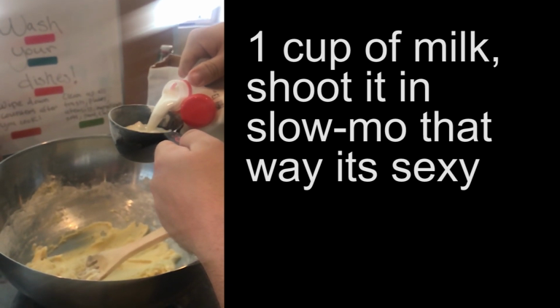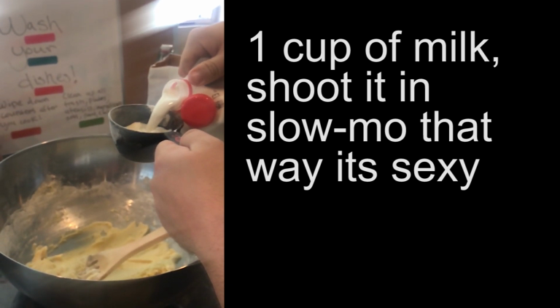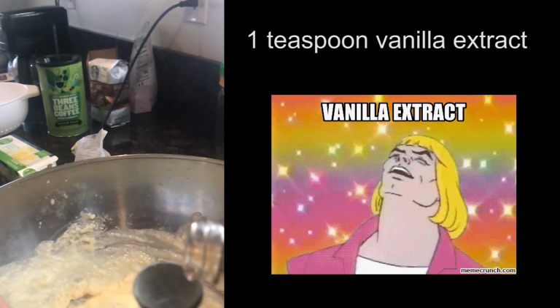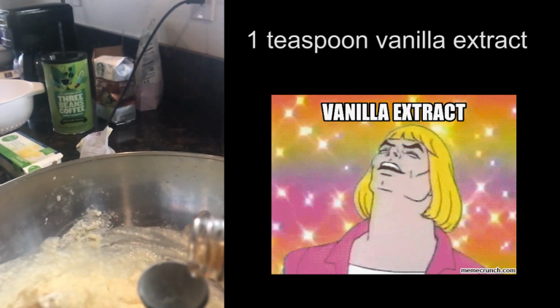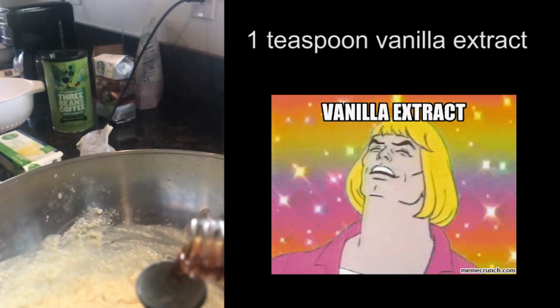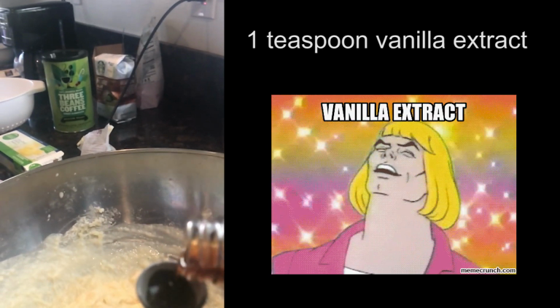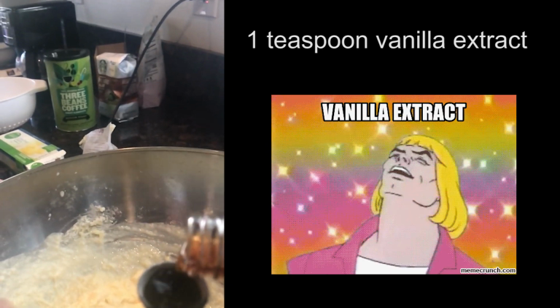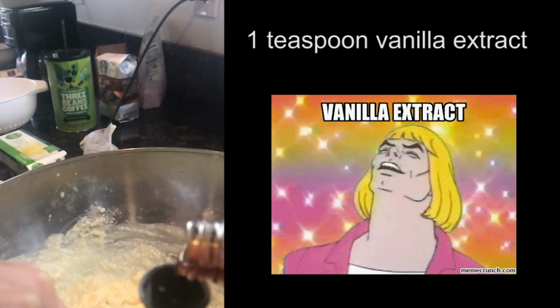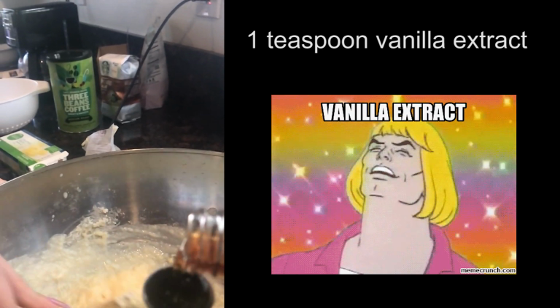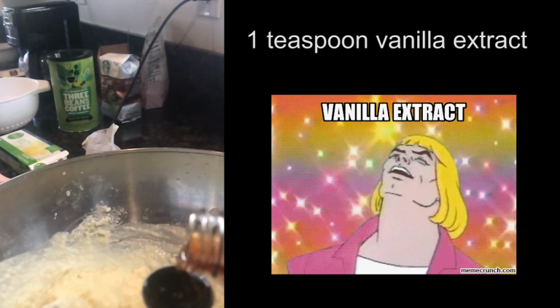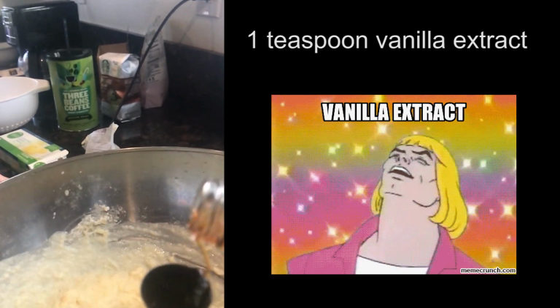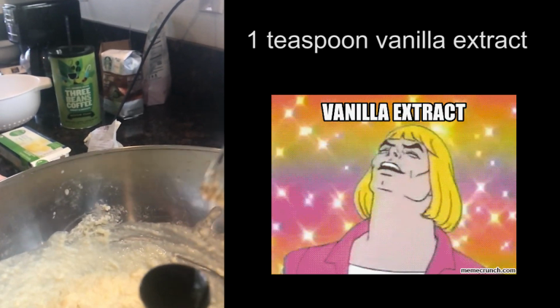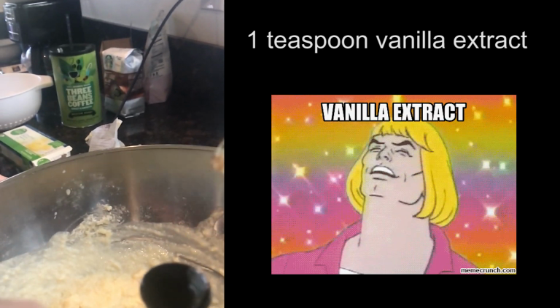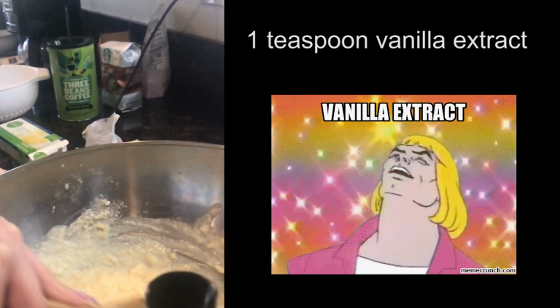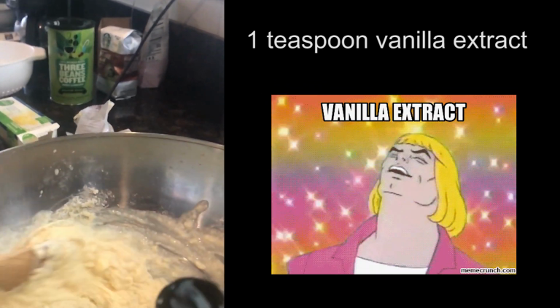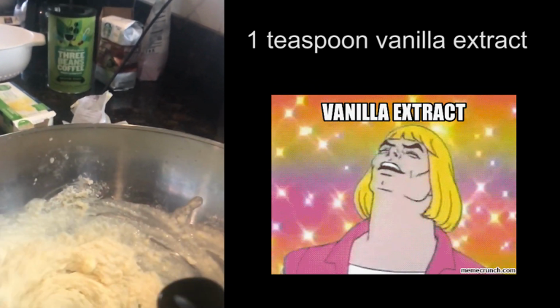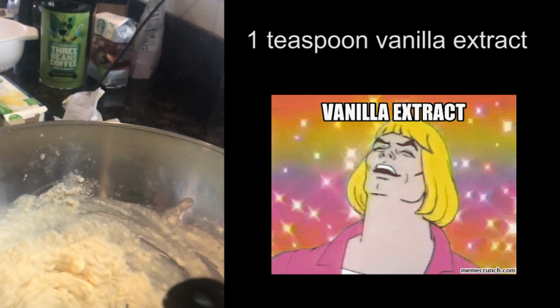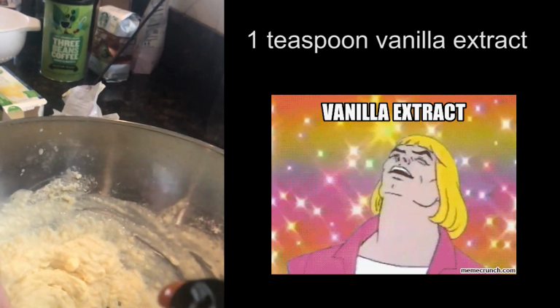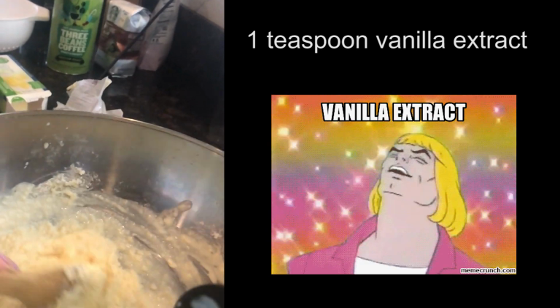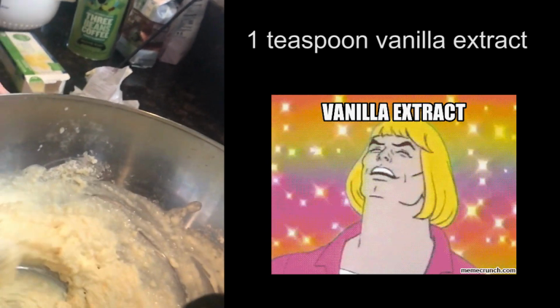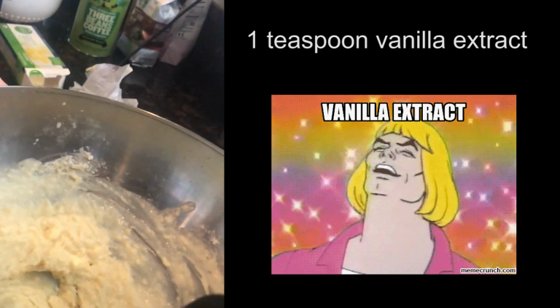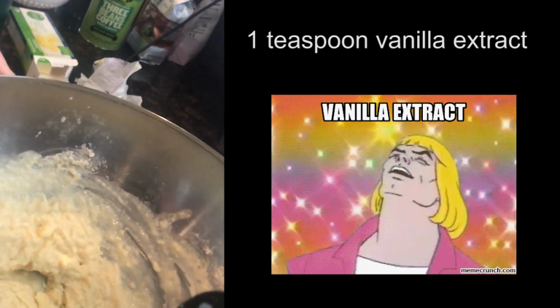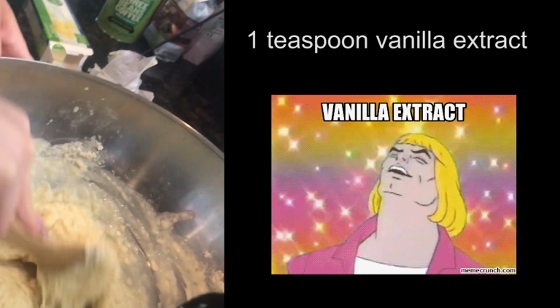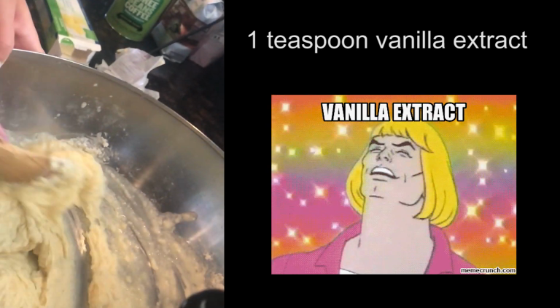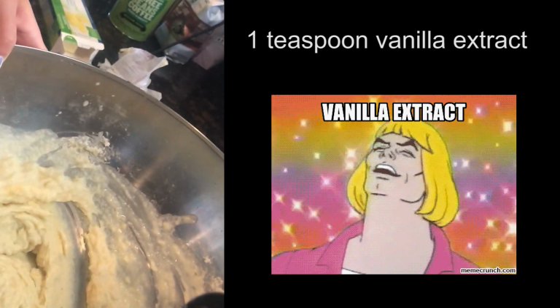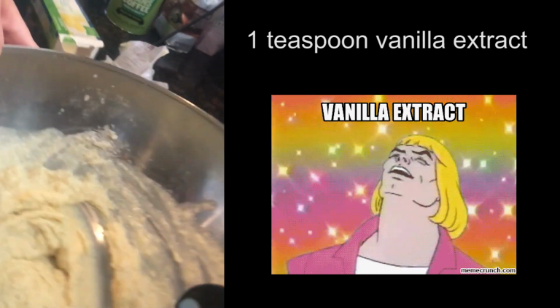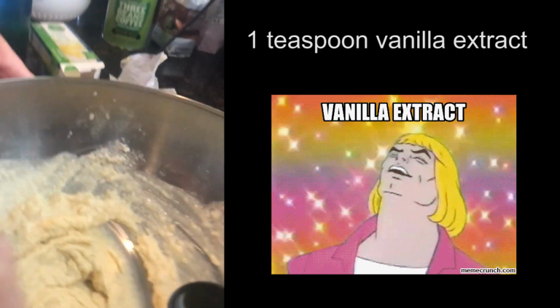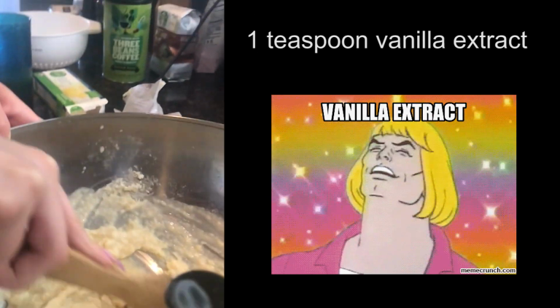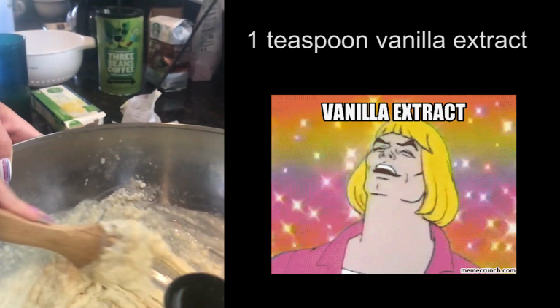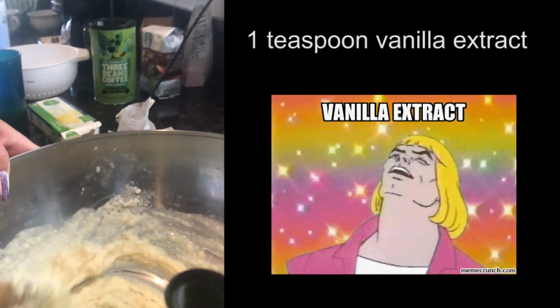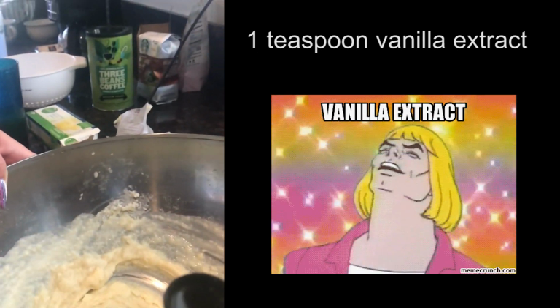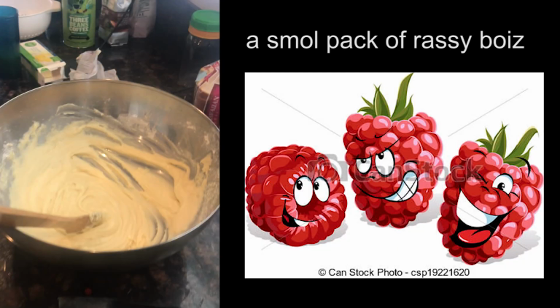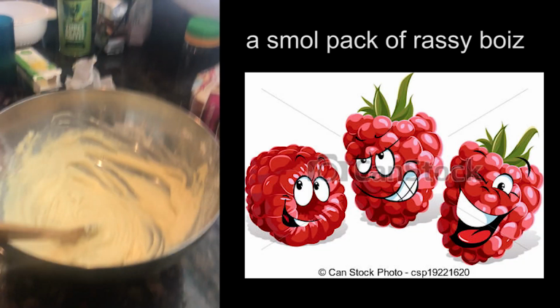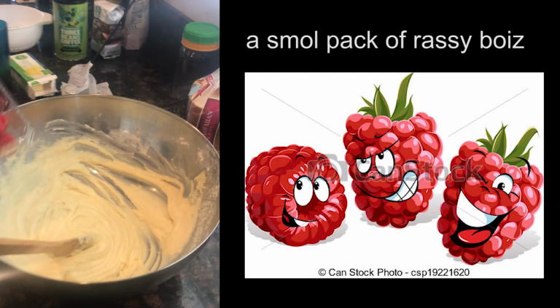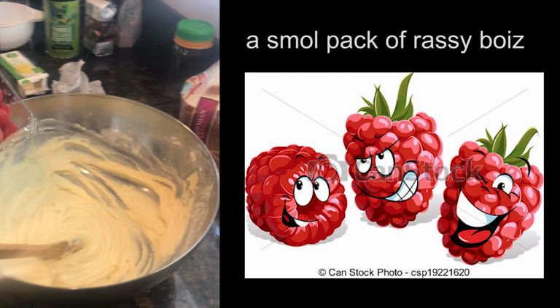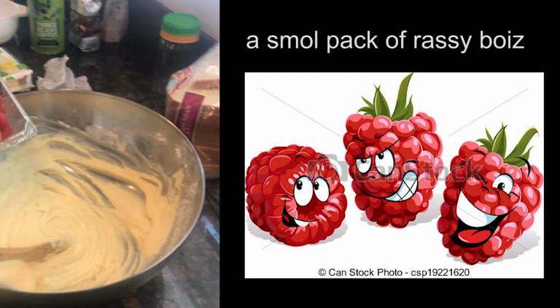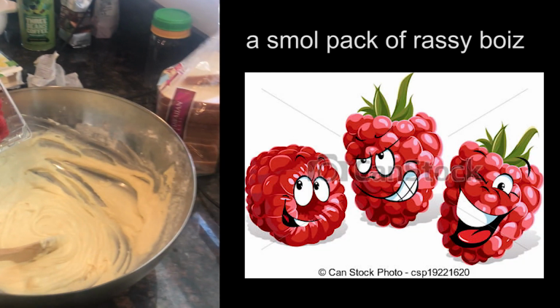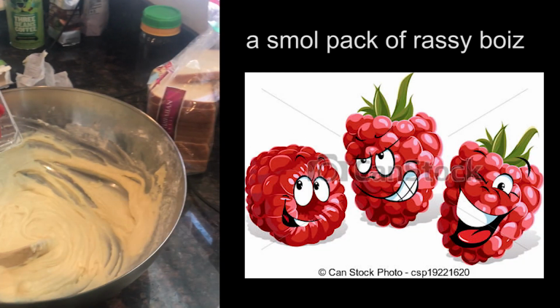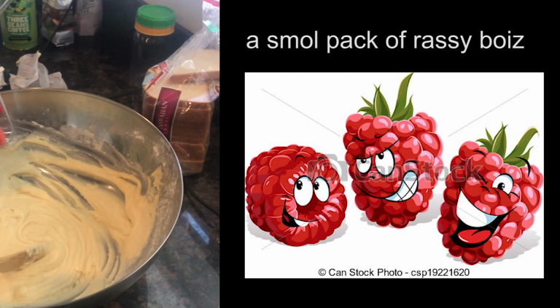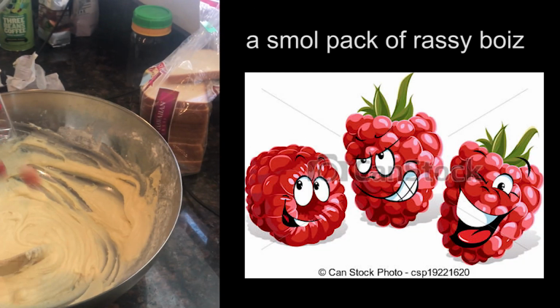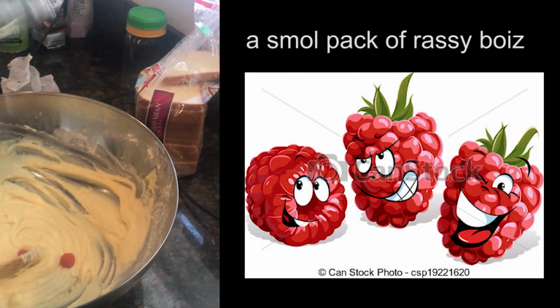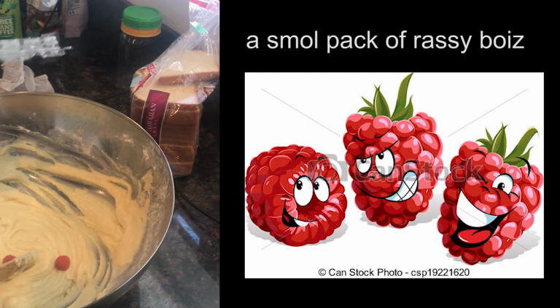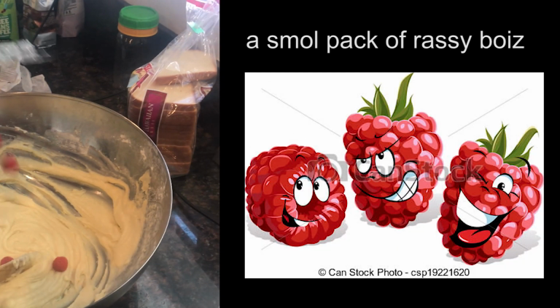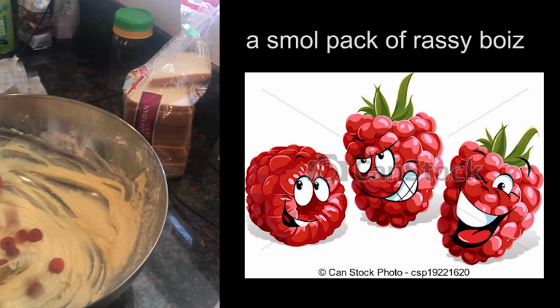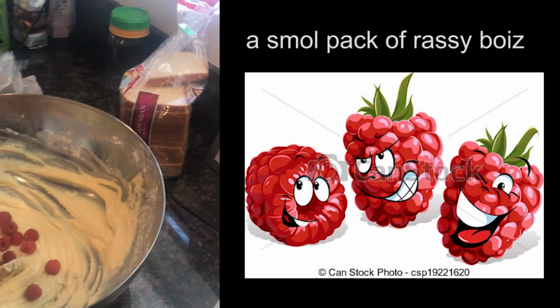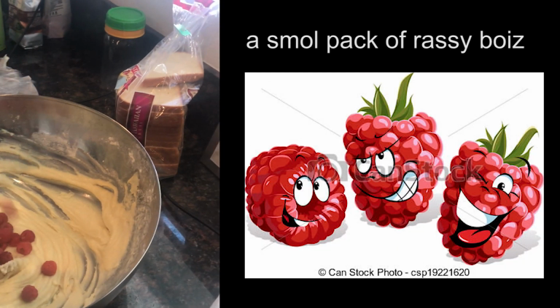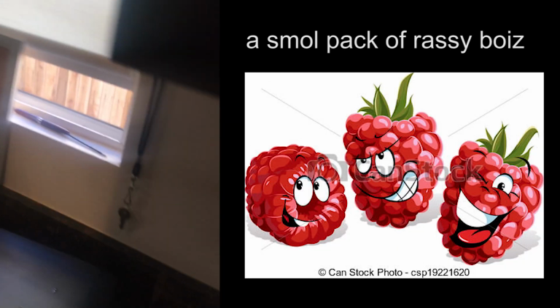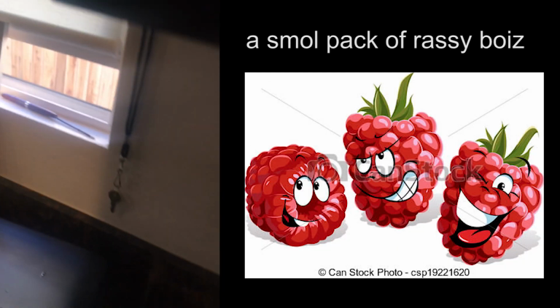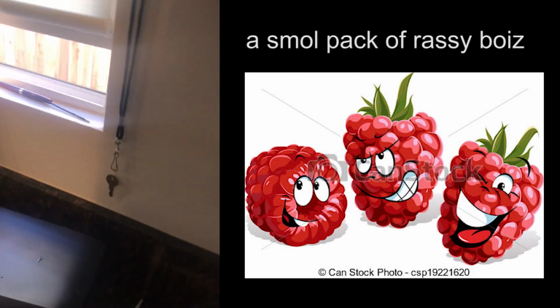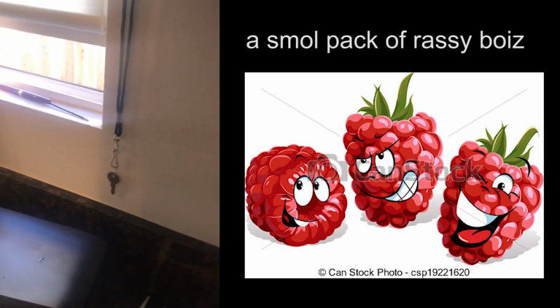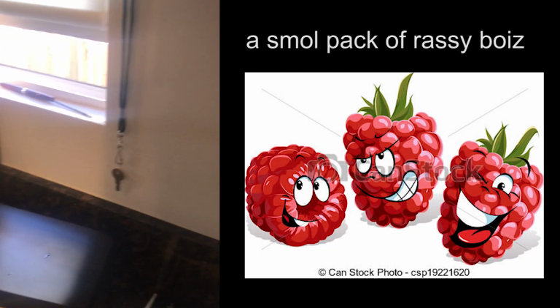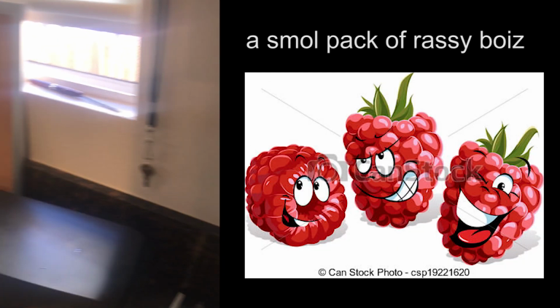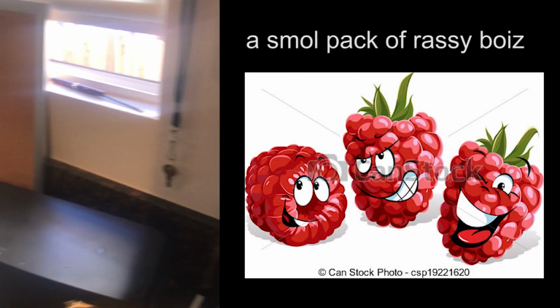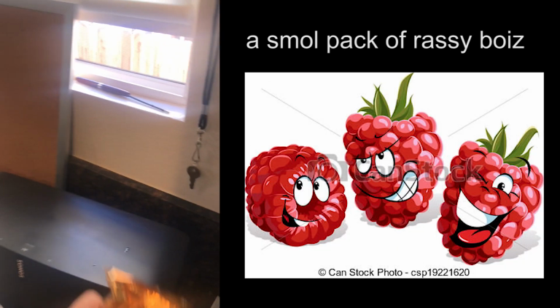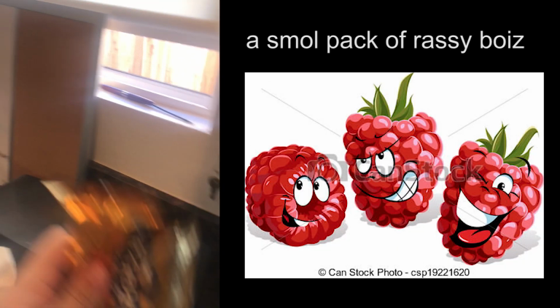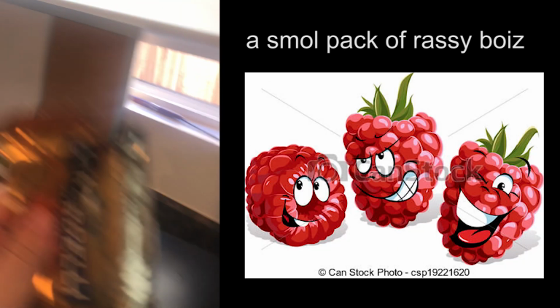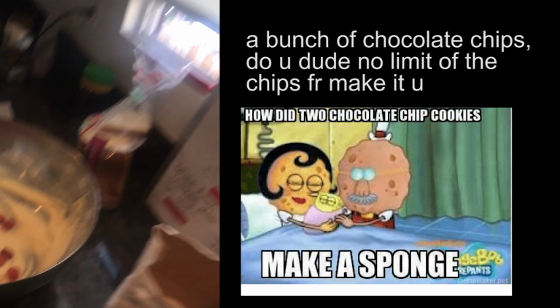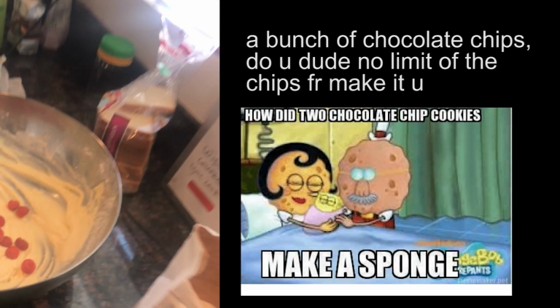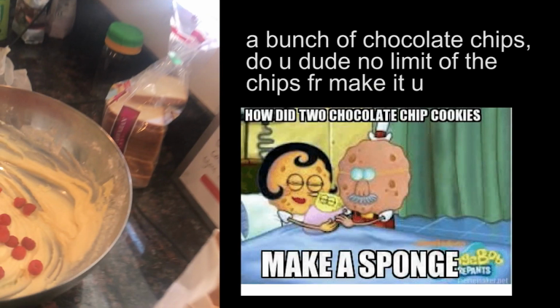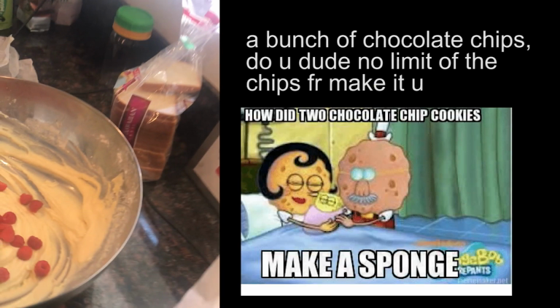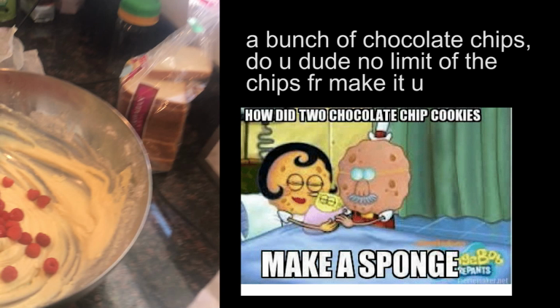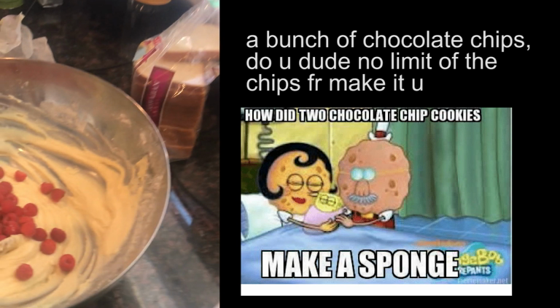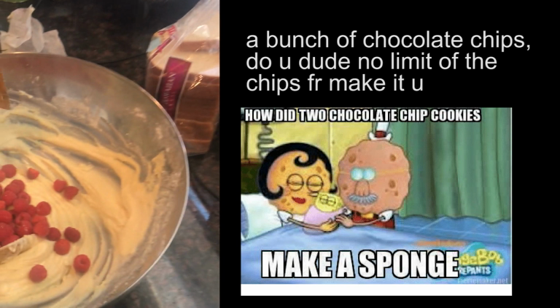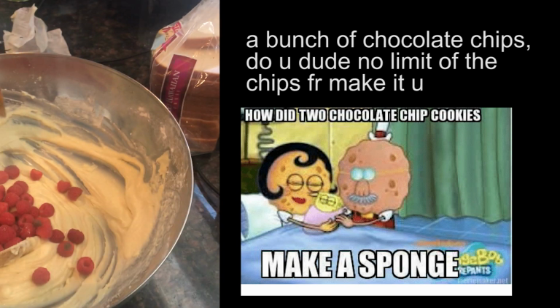Pour vanilla extract in at the same time. Dump in some raspberries. We're also gonna put in some chocolate chips.